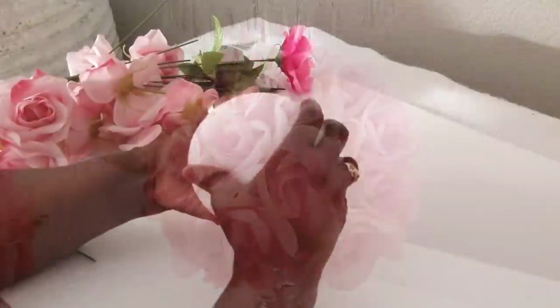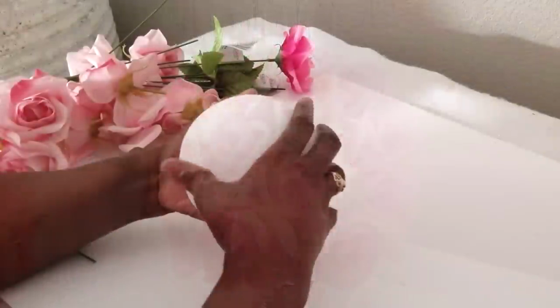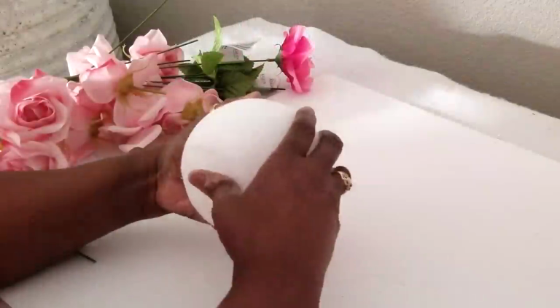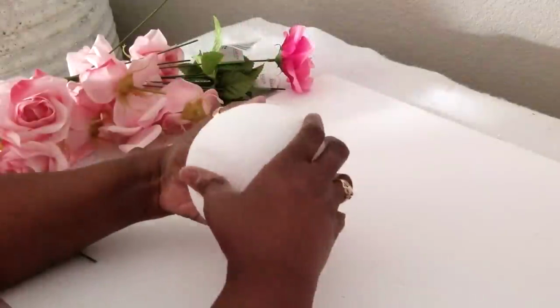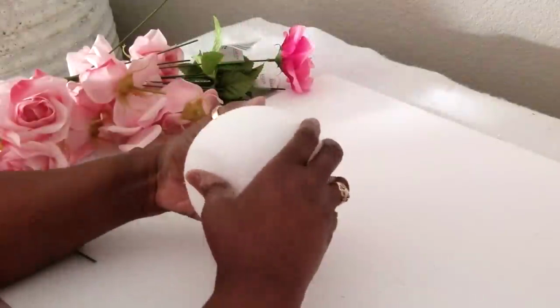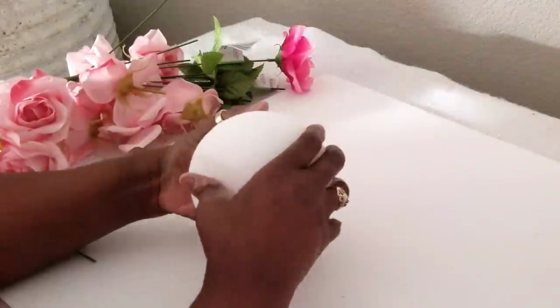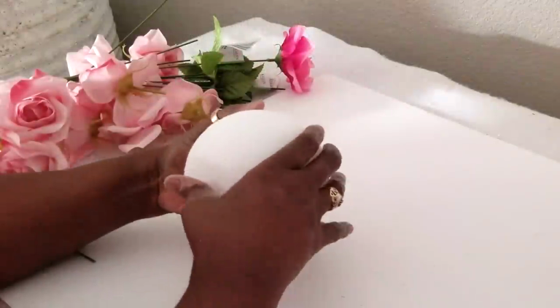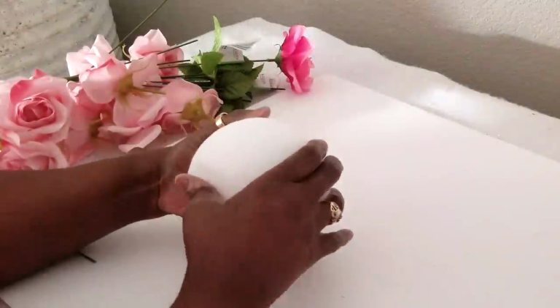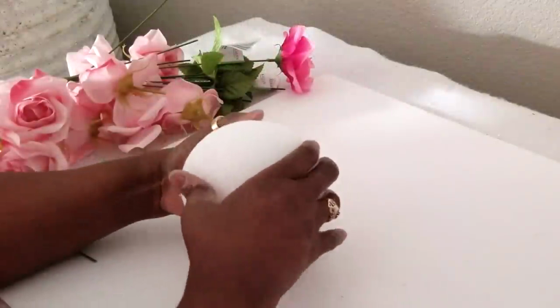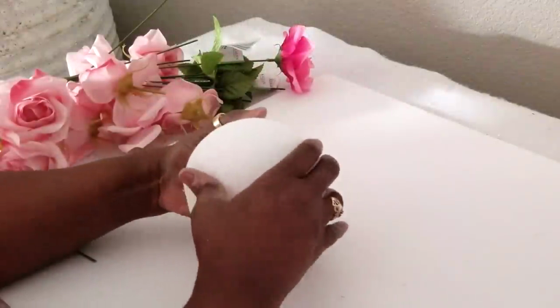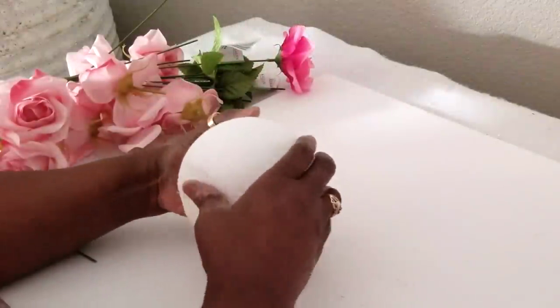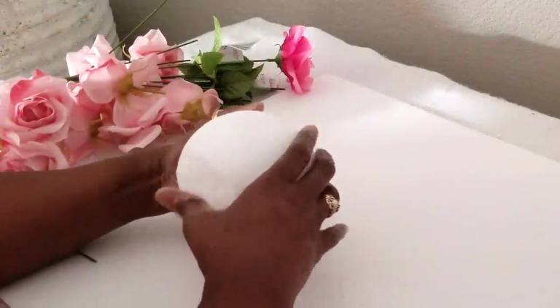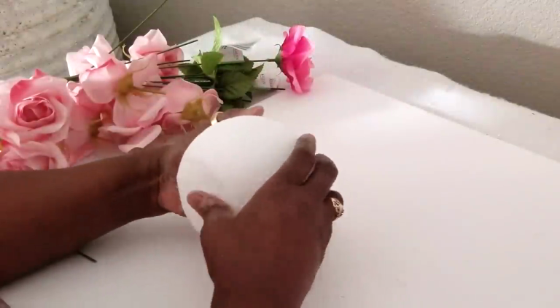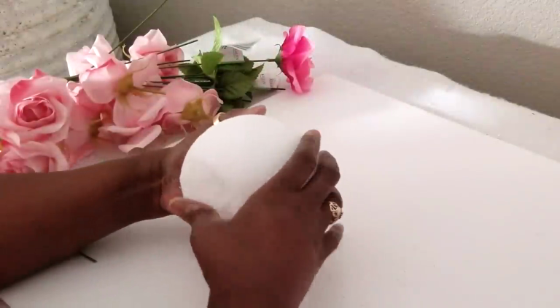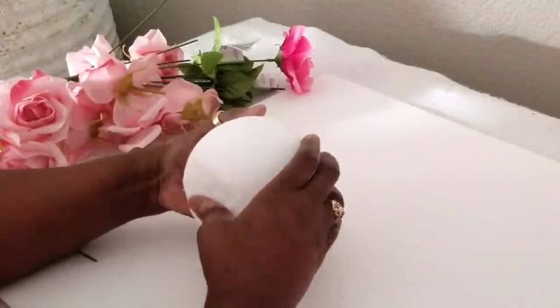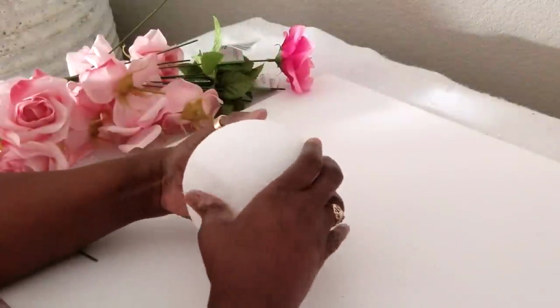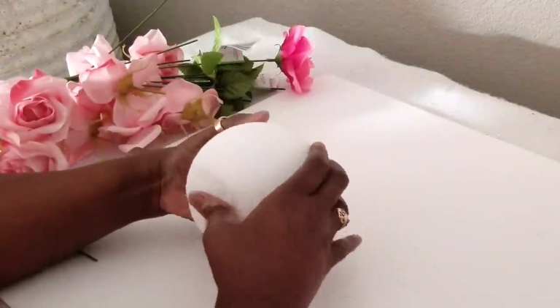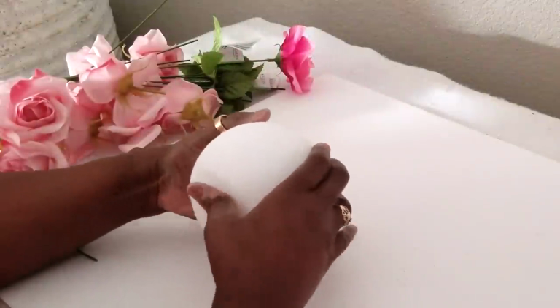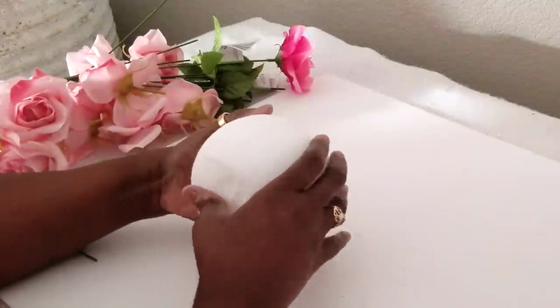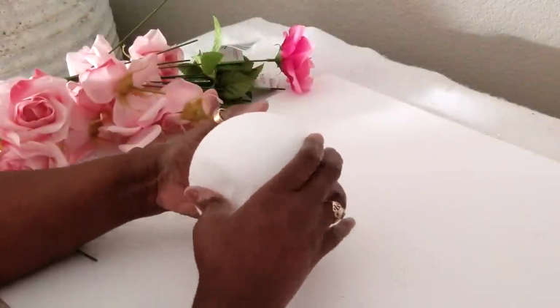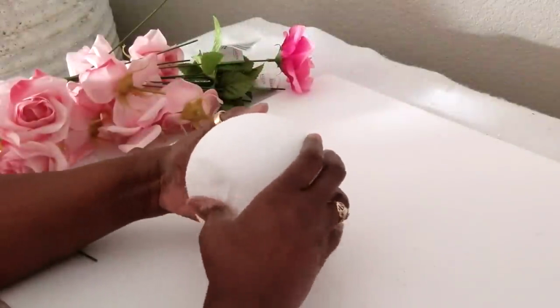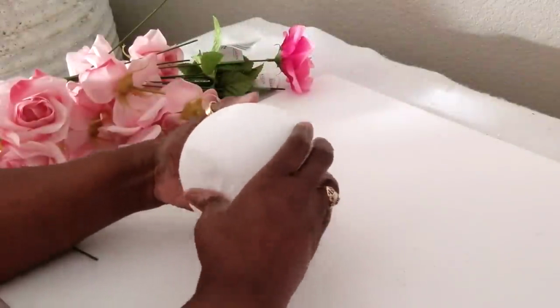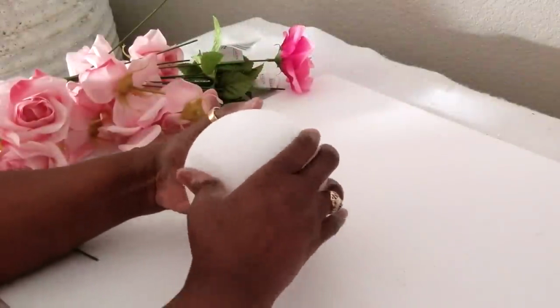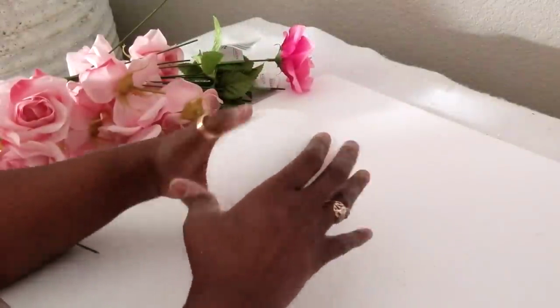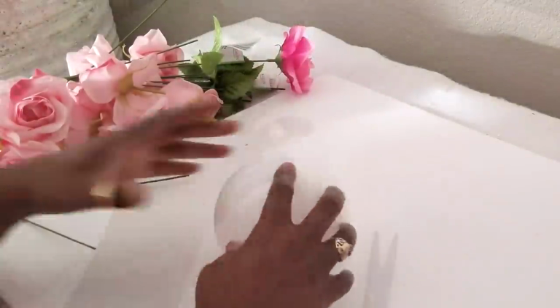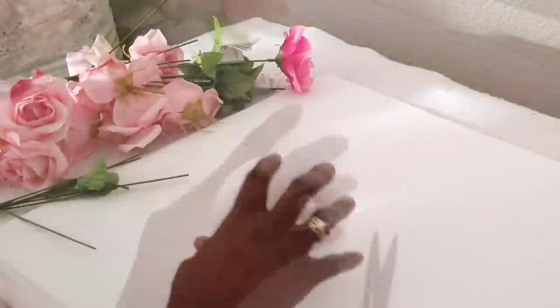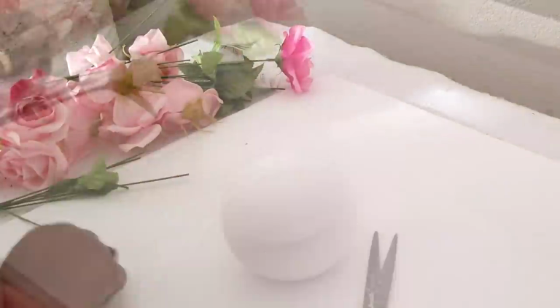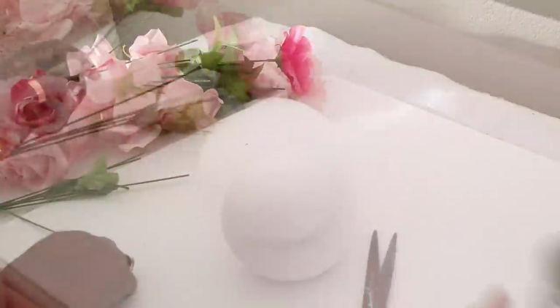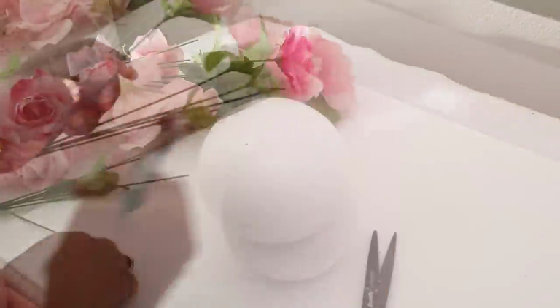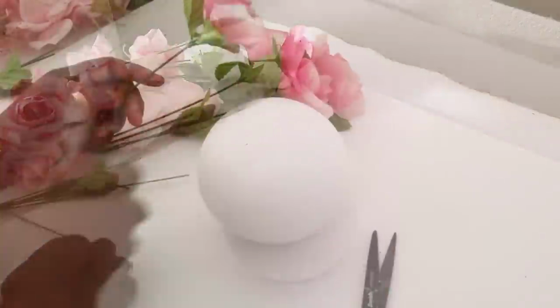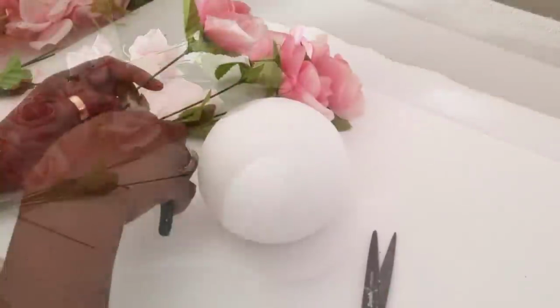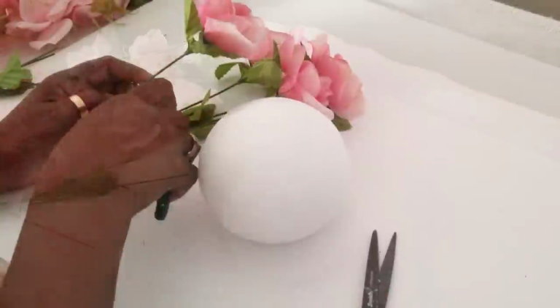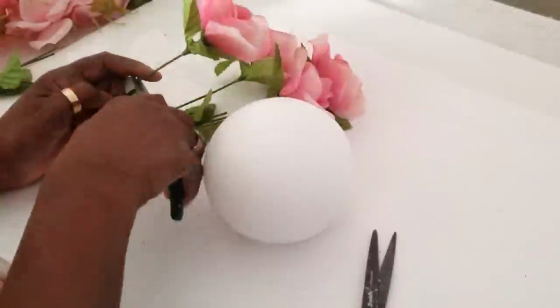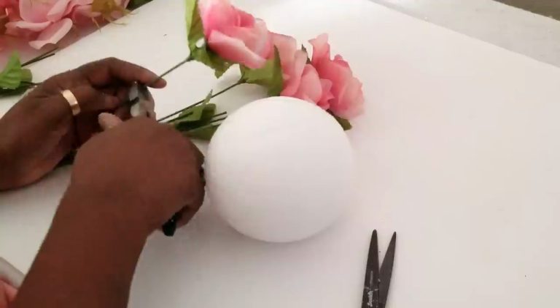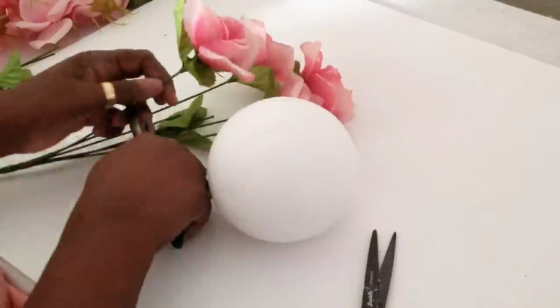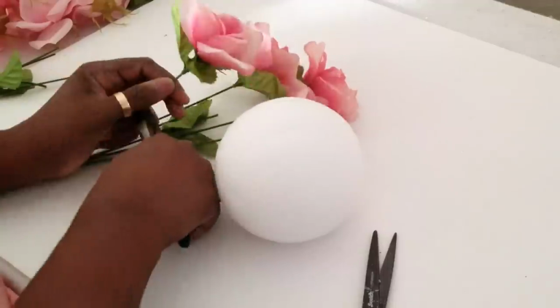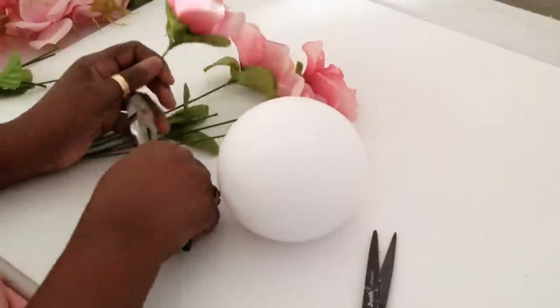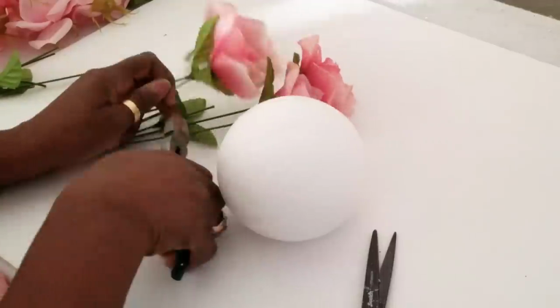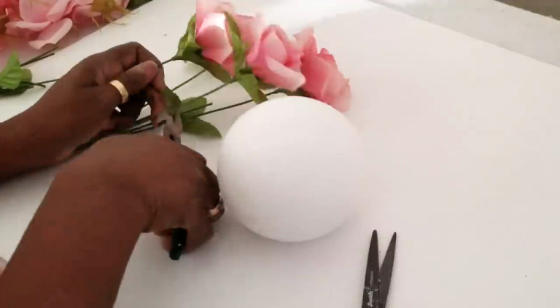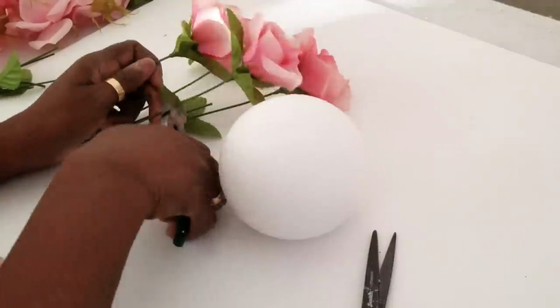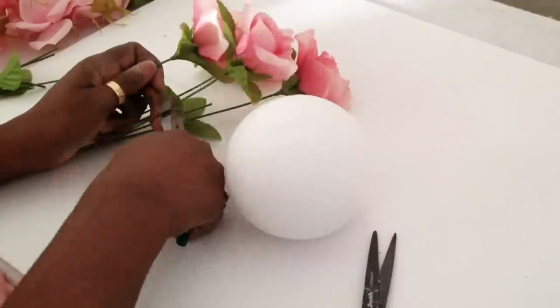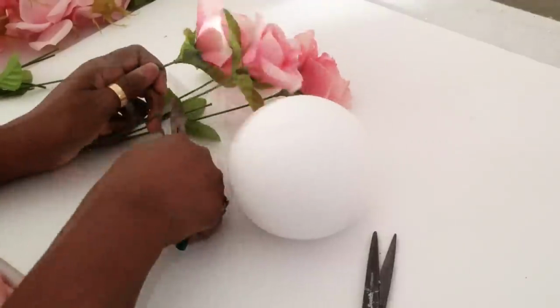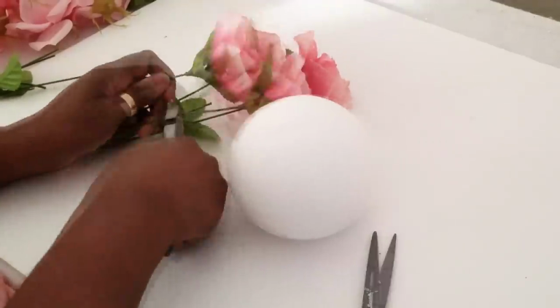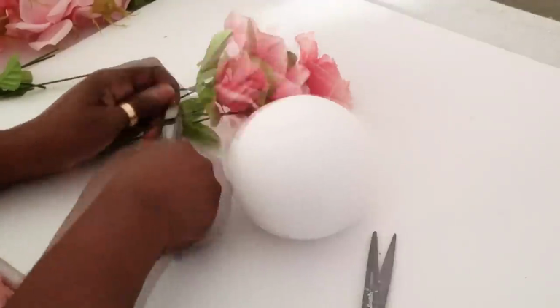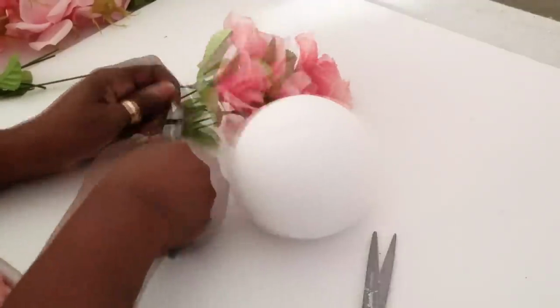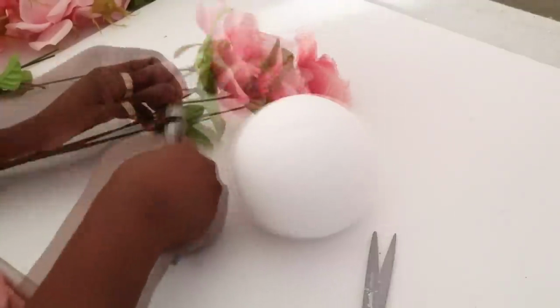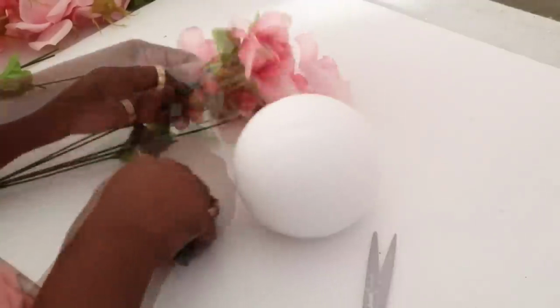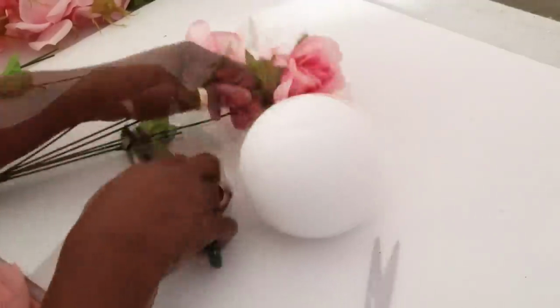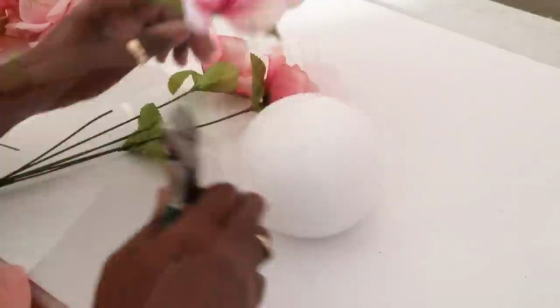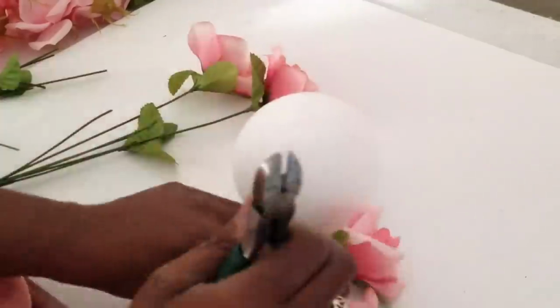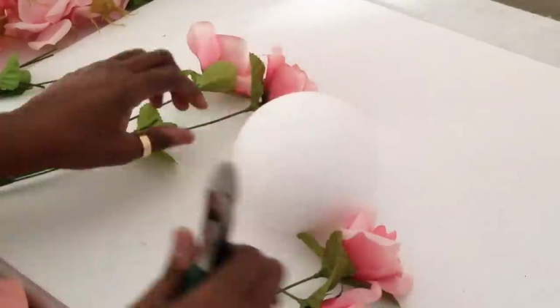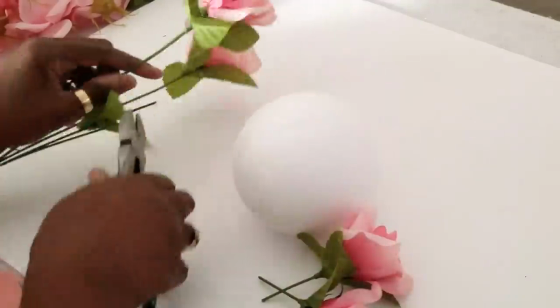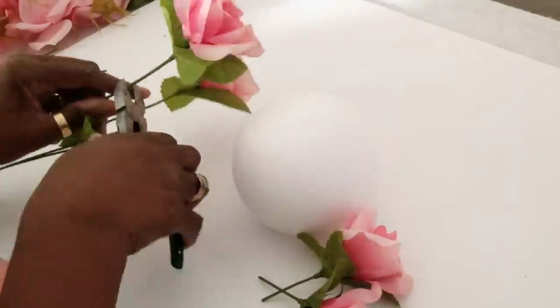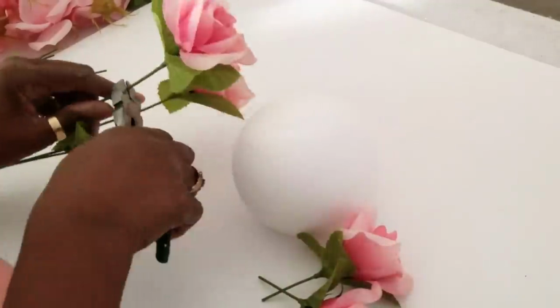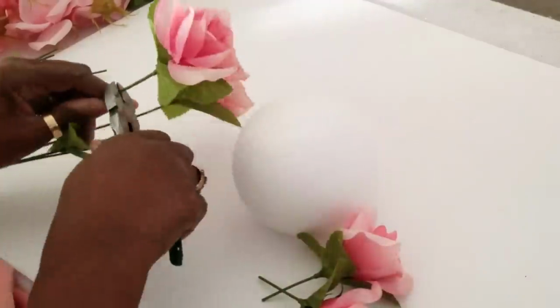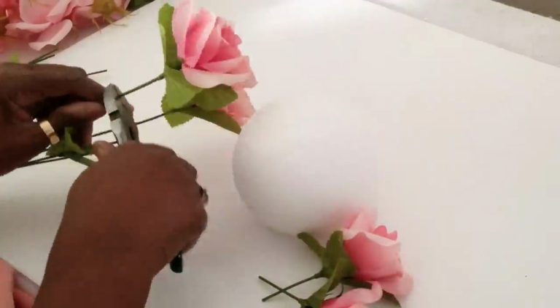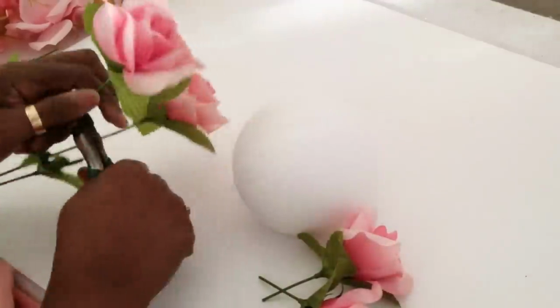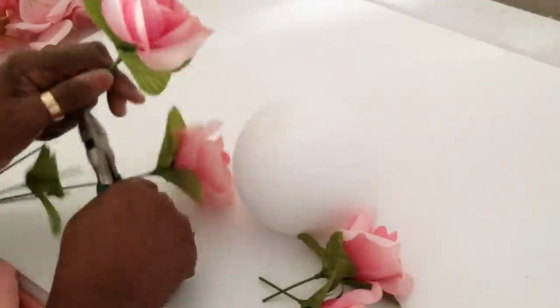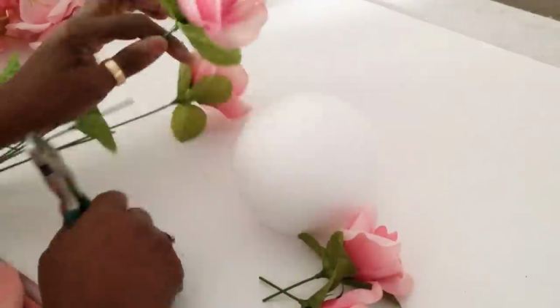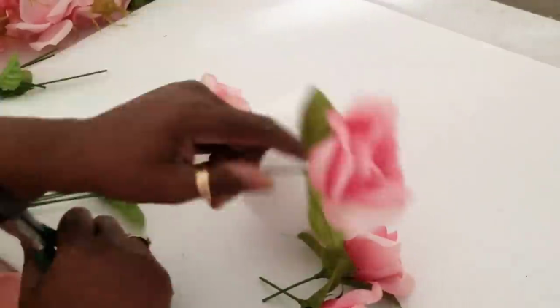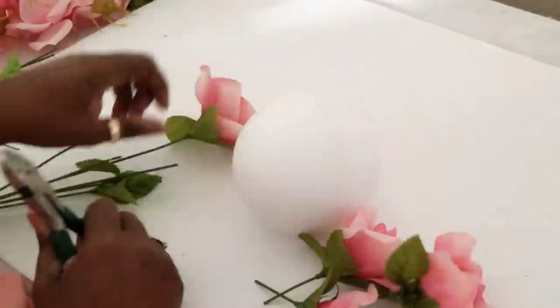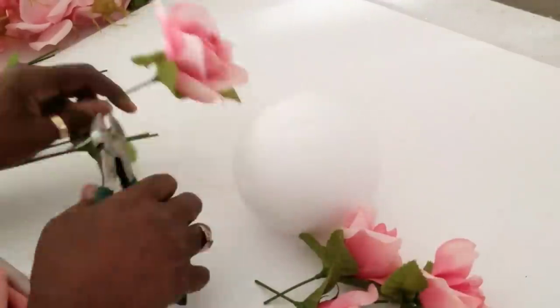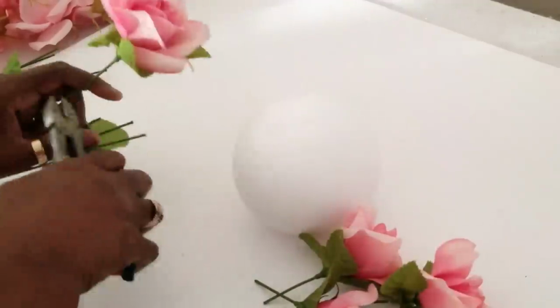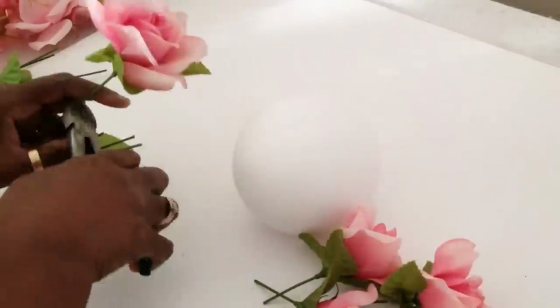We are now working on the top of the rose ball and we will continue this process until the rose ball is complete.